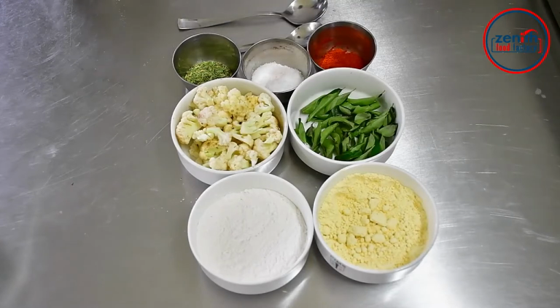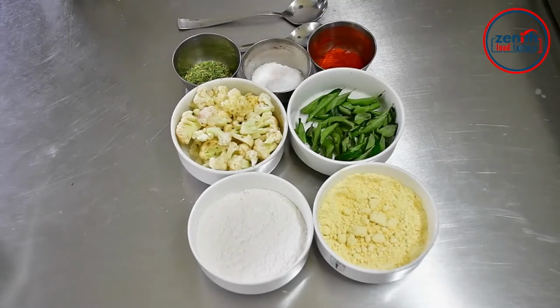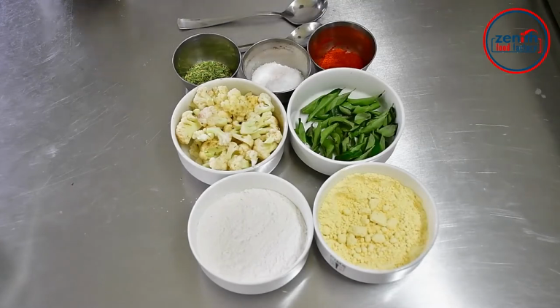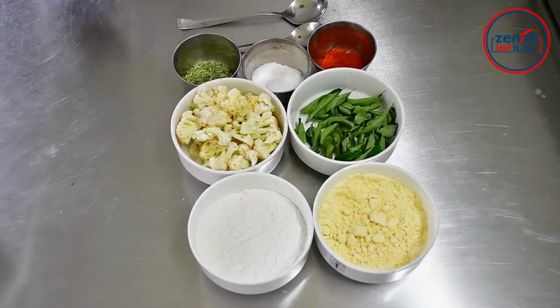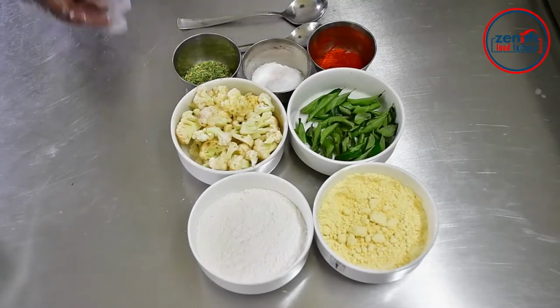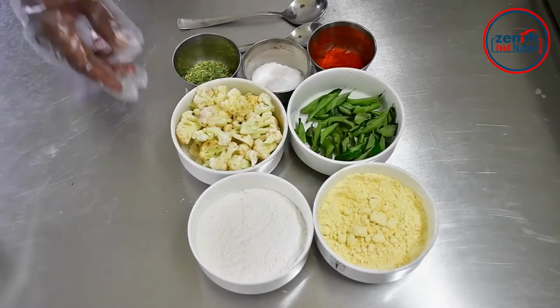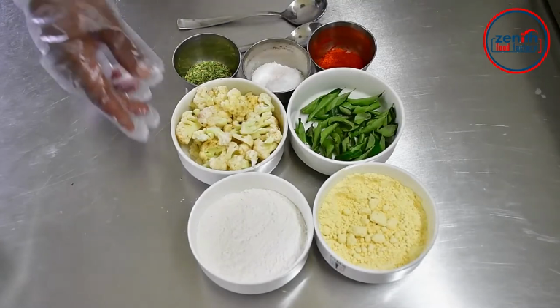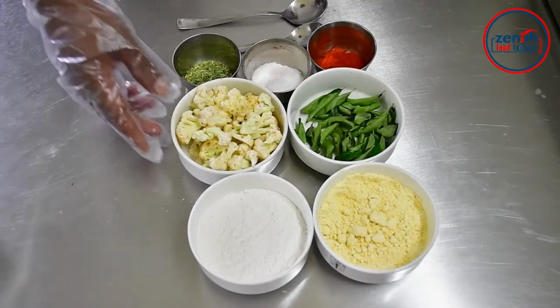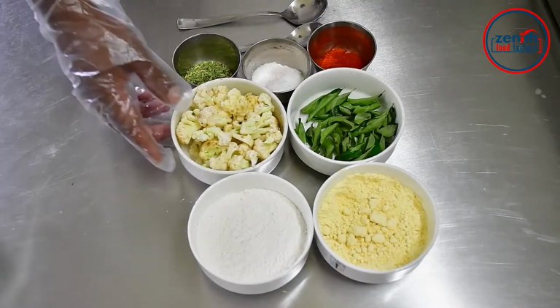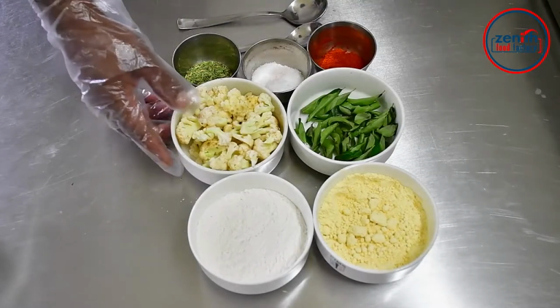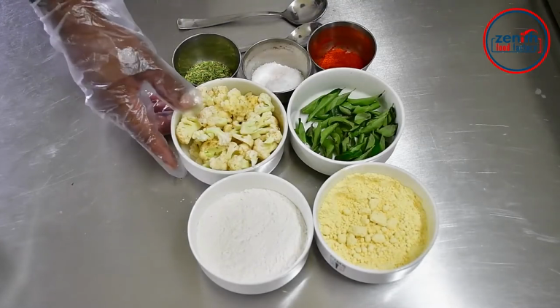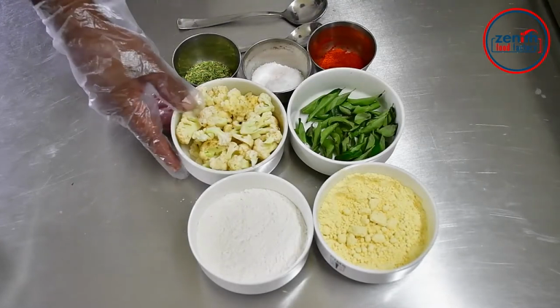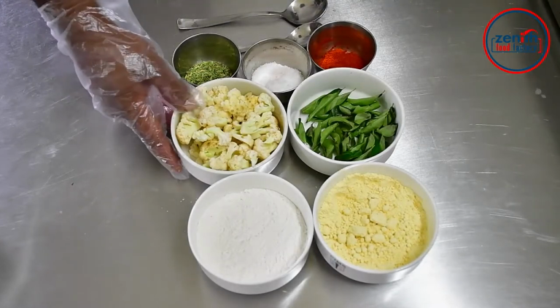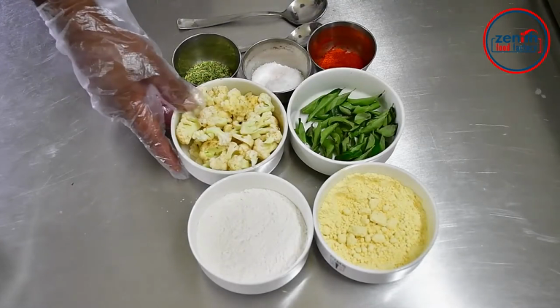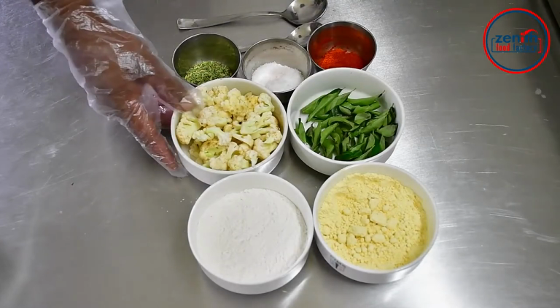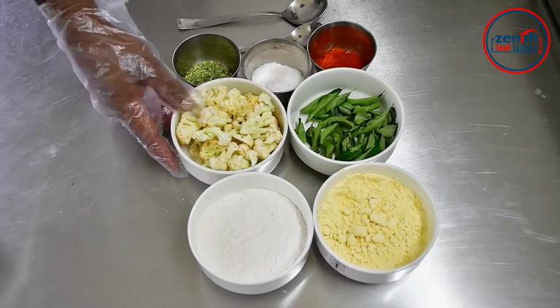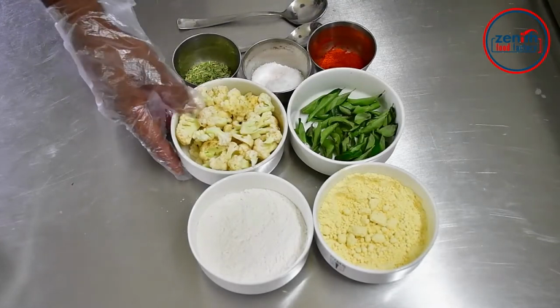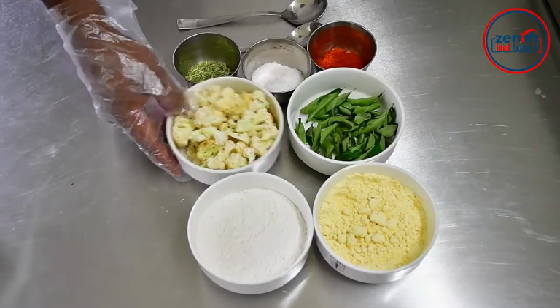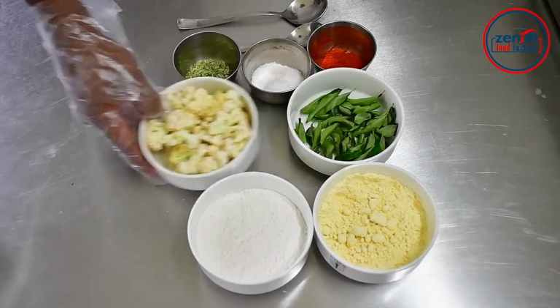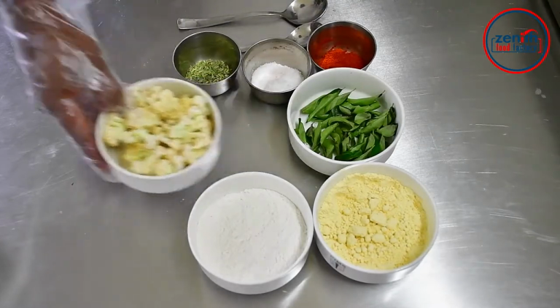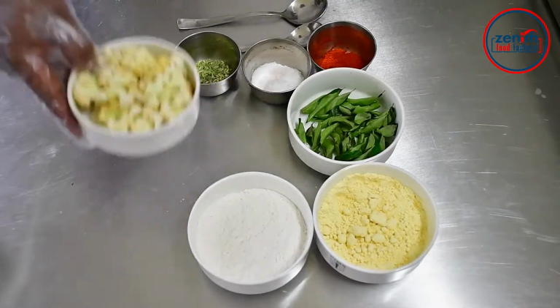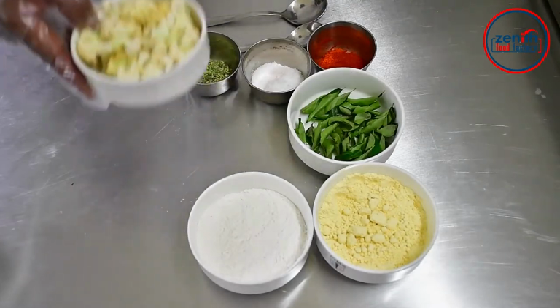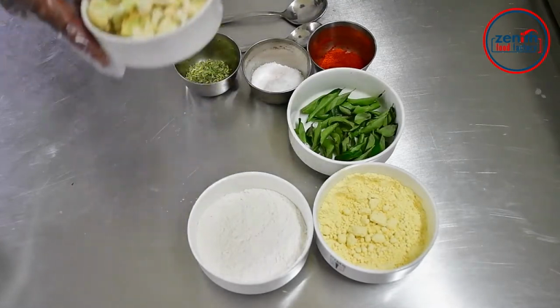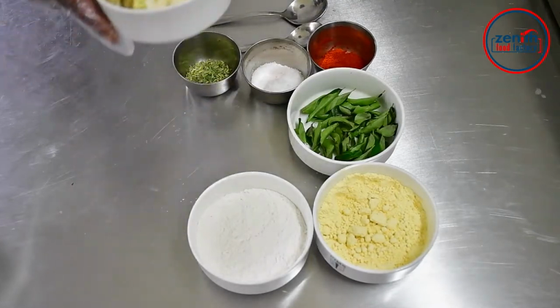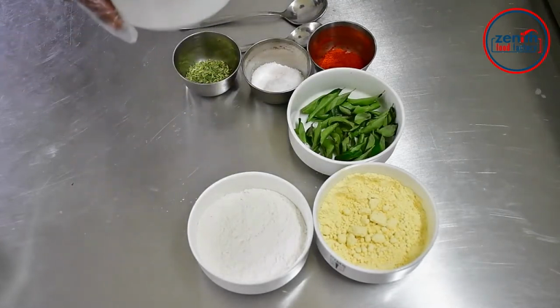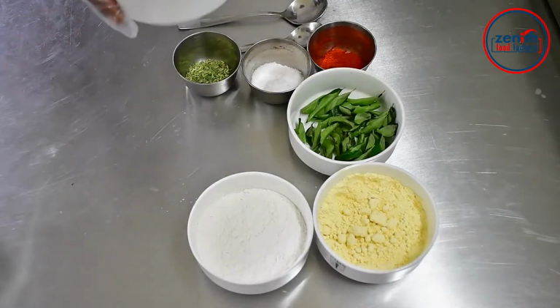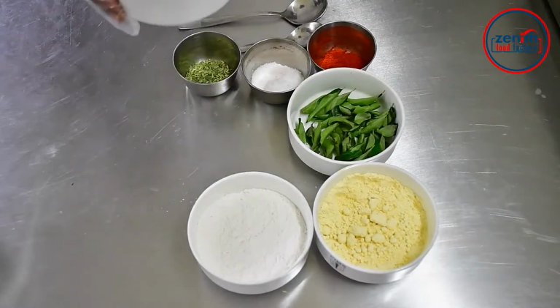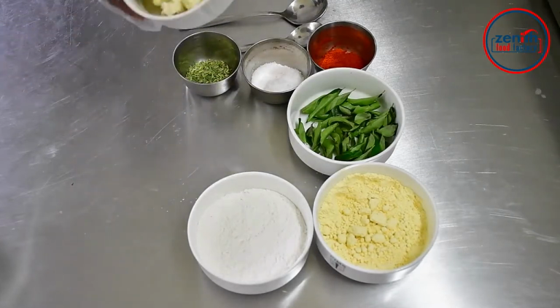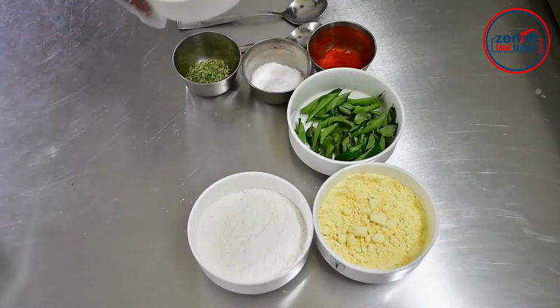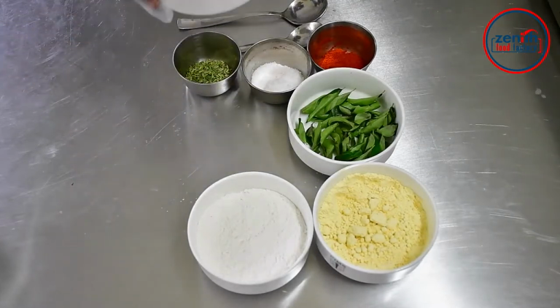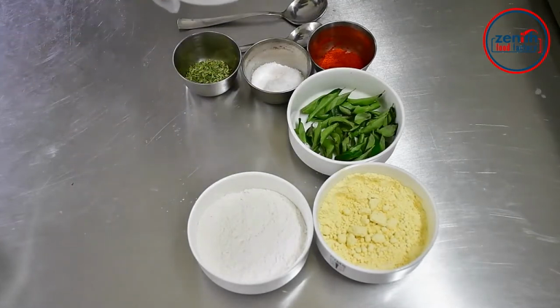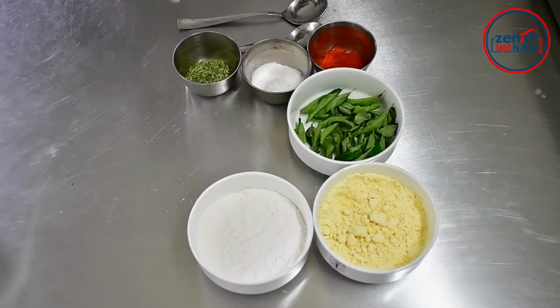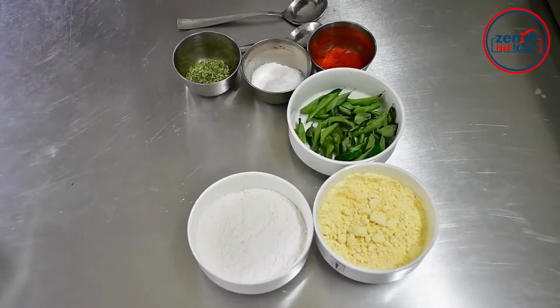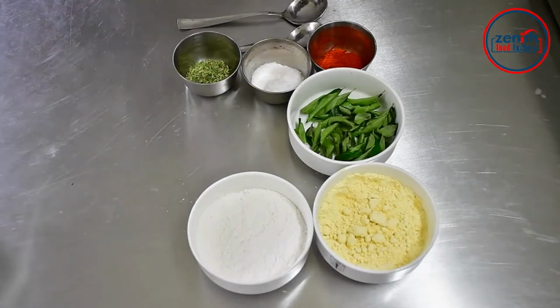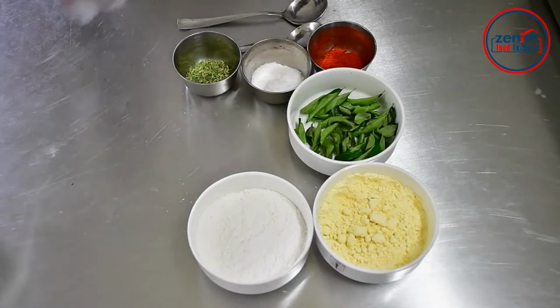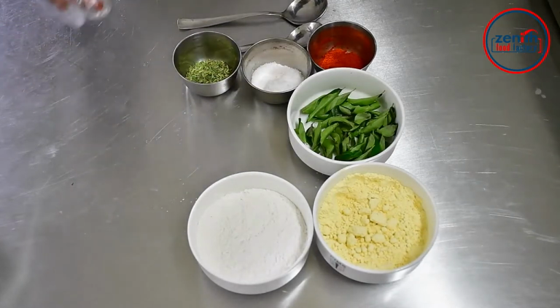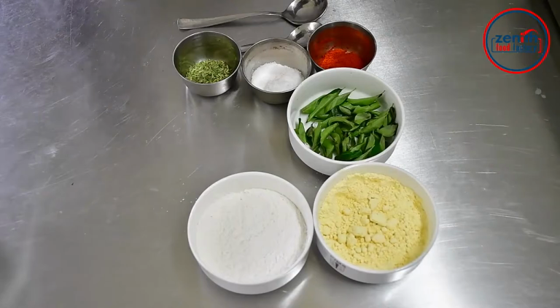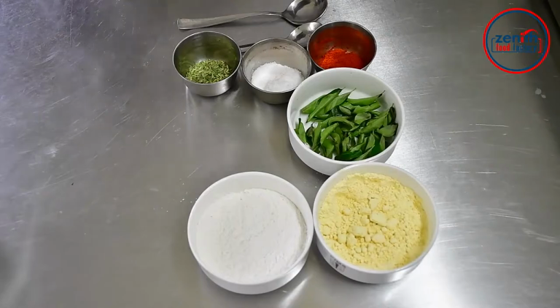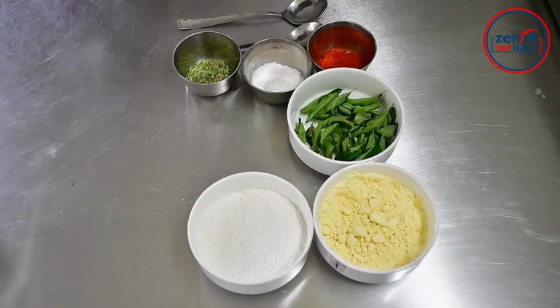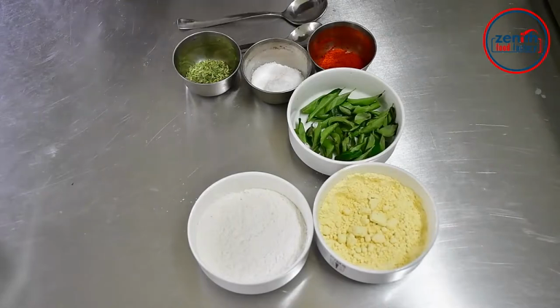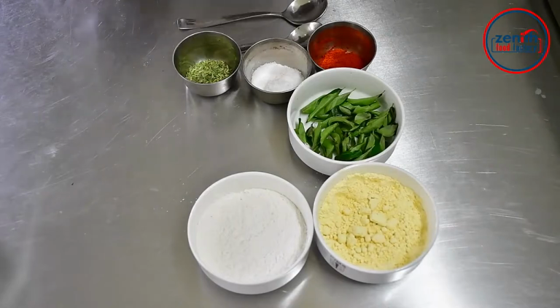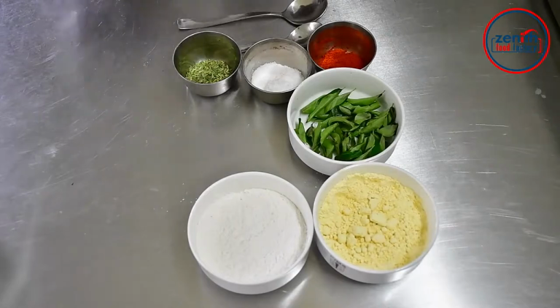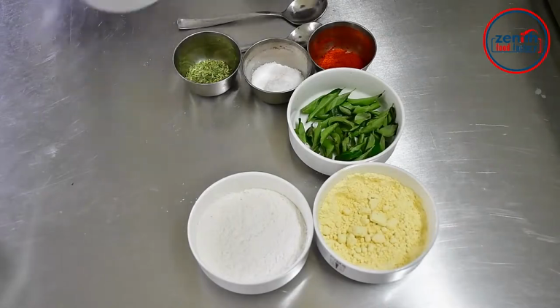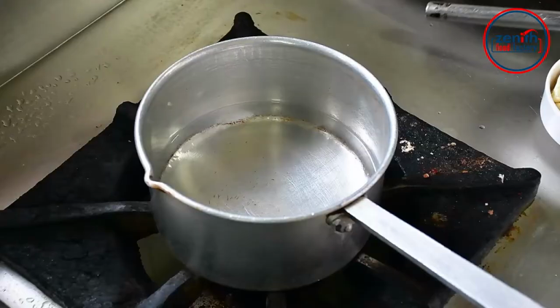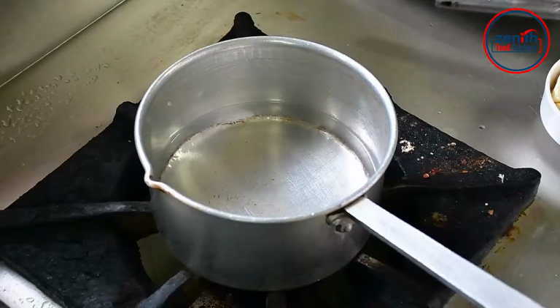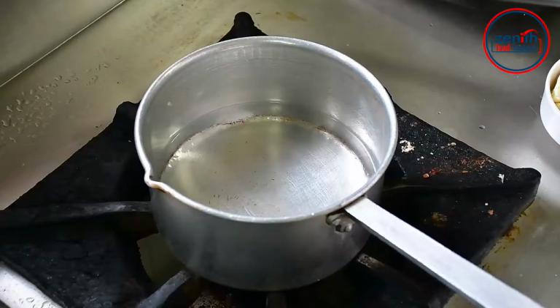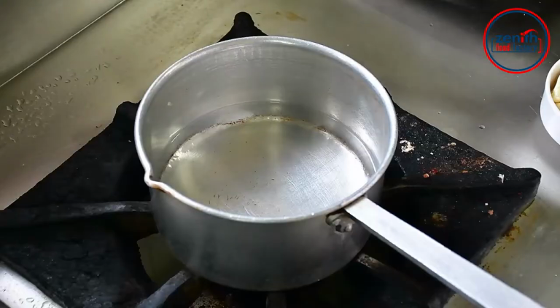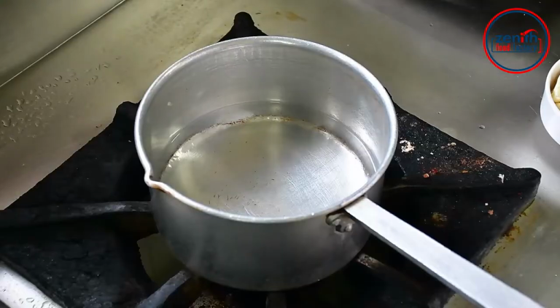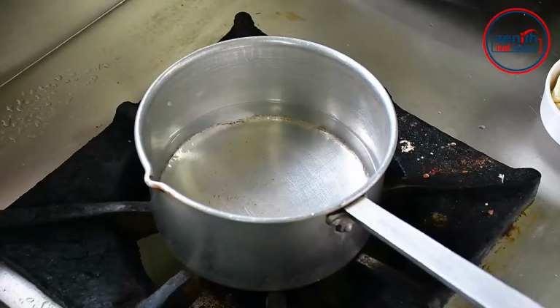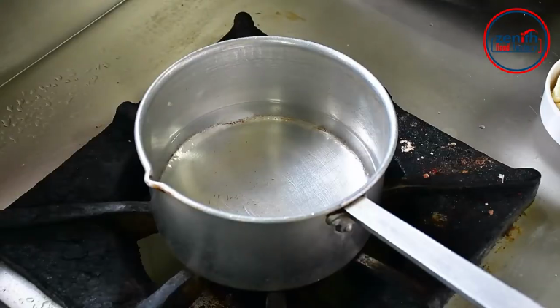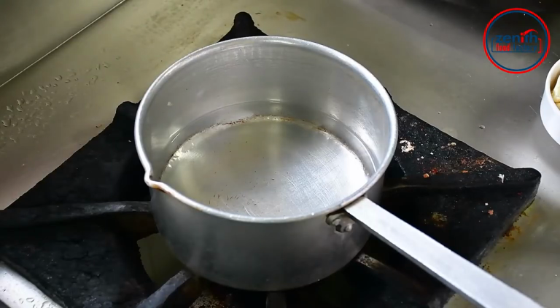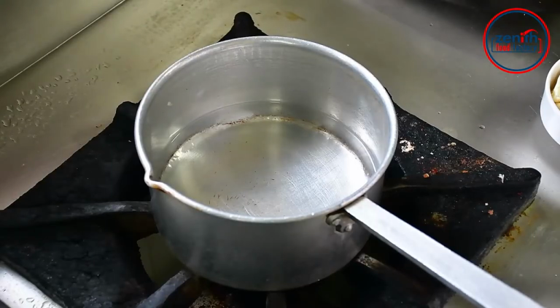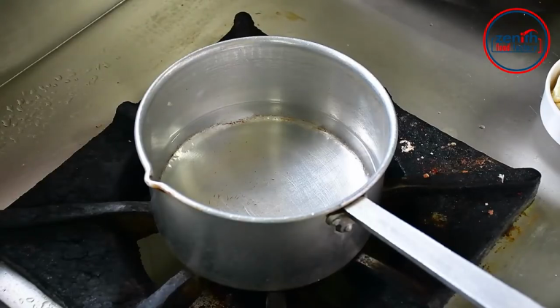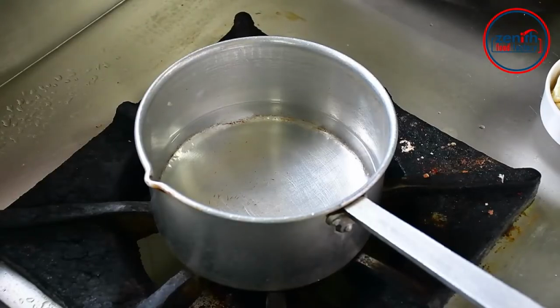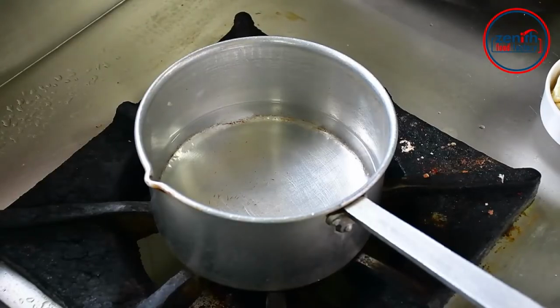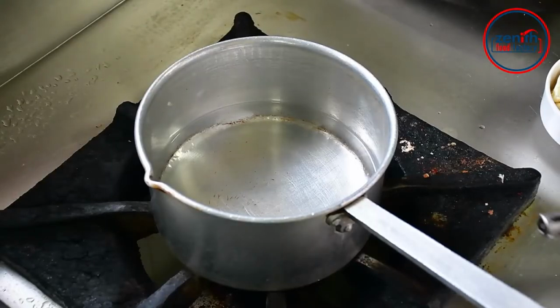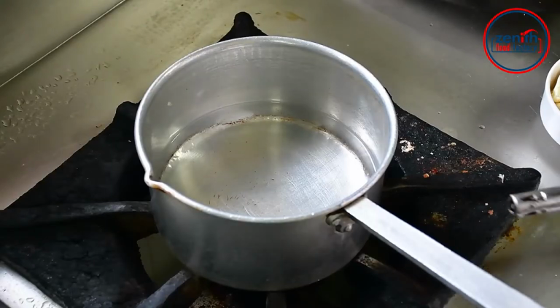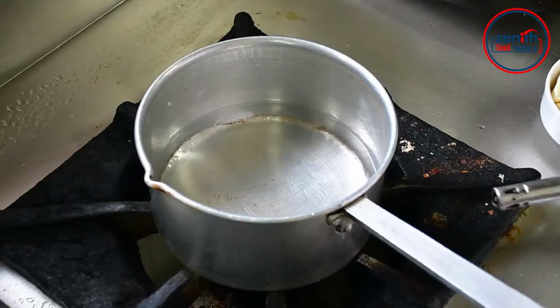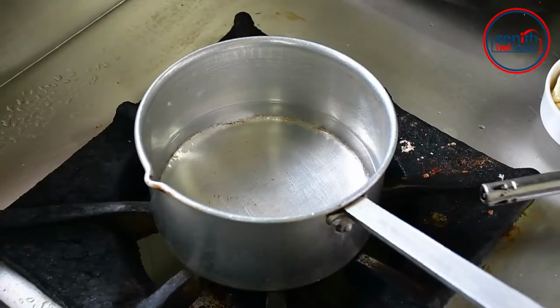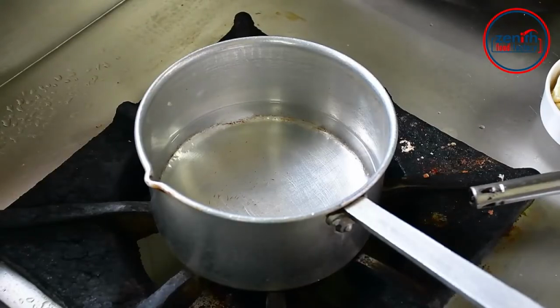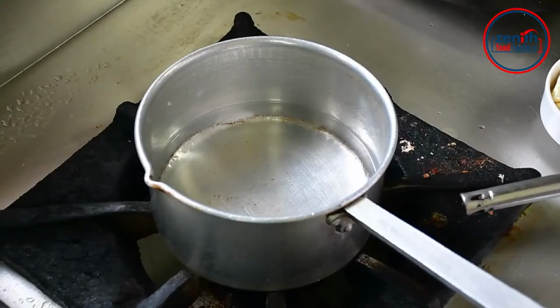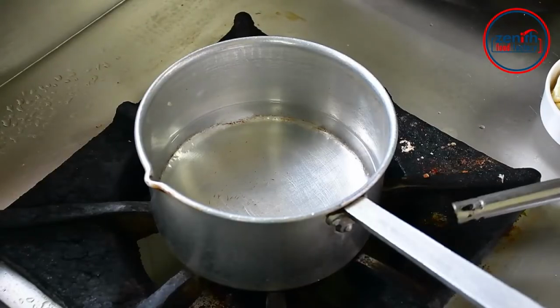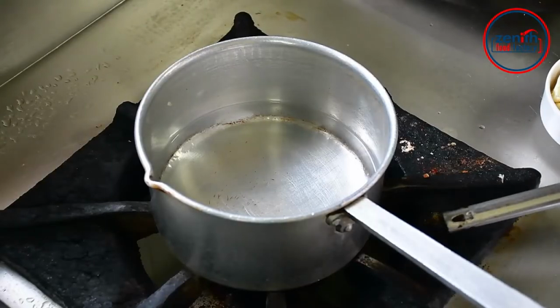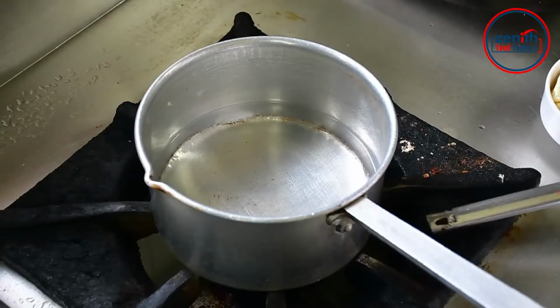We will boil the garlic. Now we get into the gobi. Now we can boil the cauliflower.